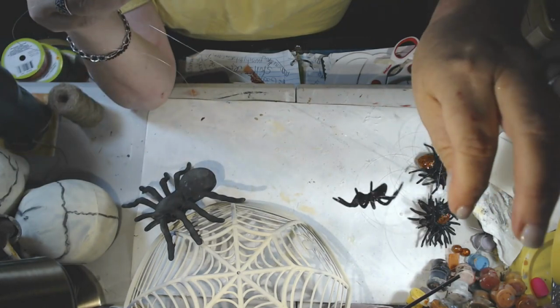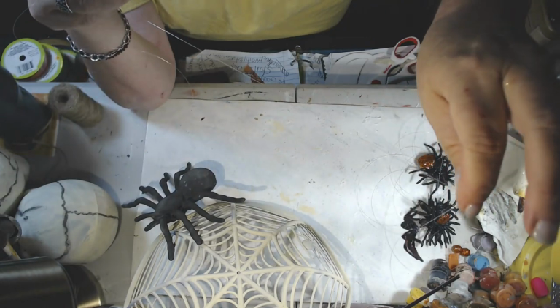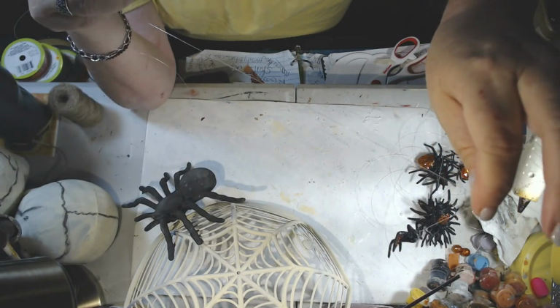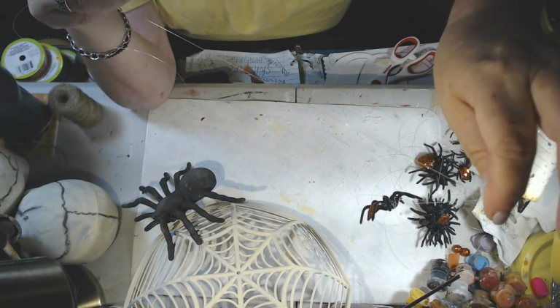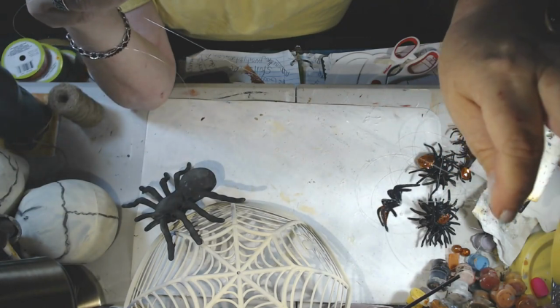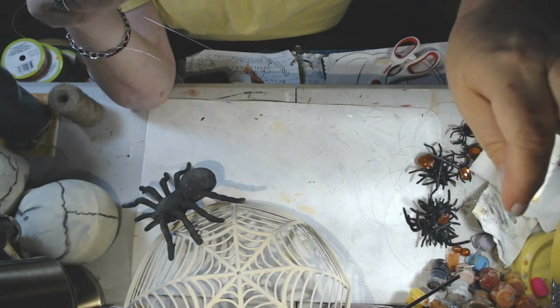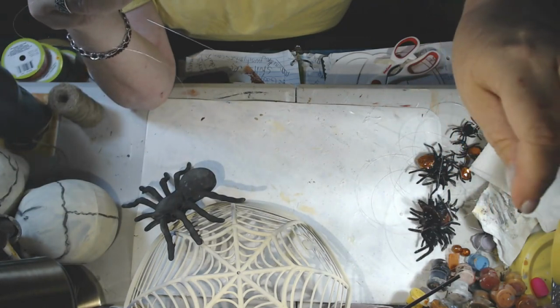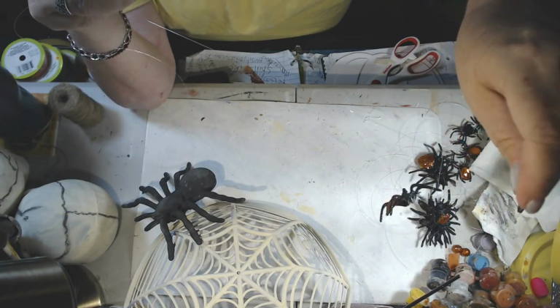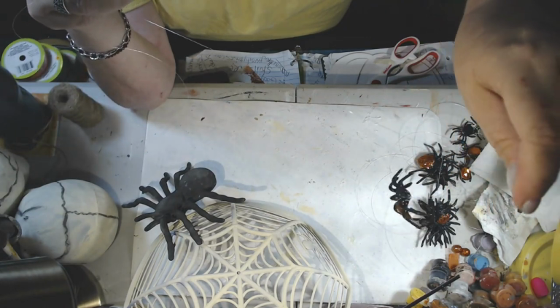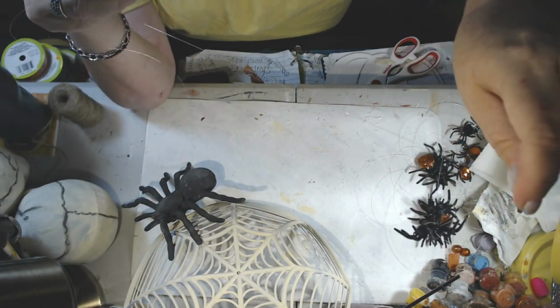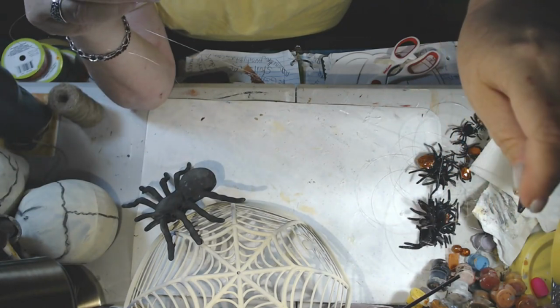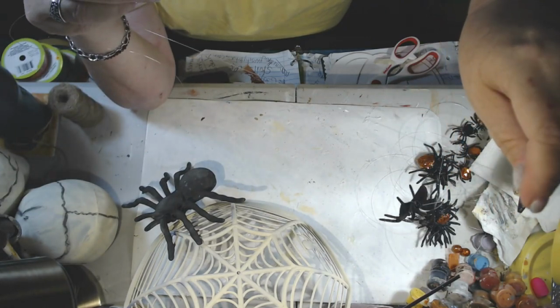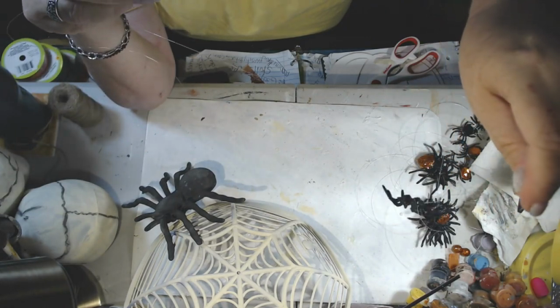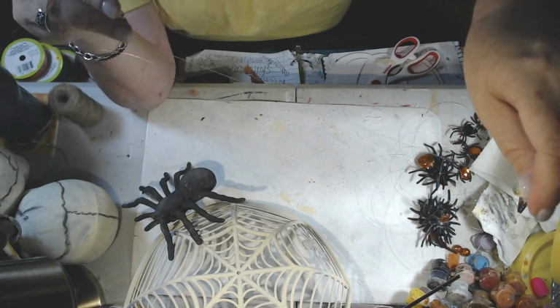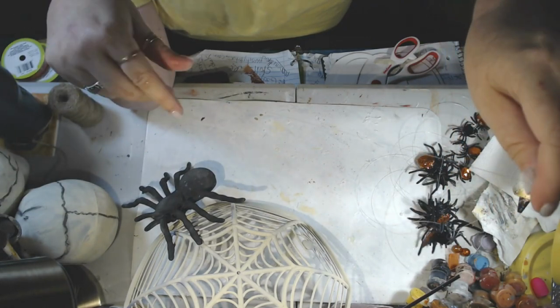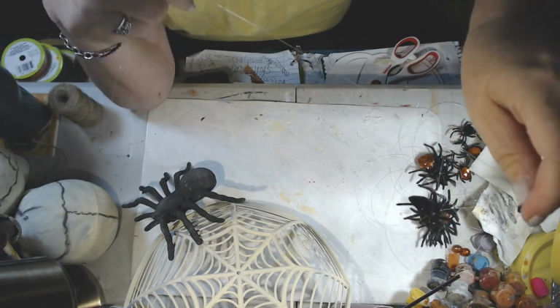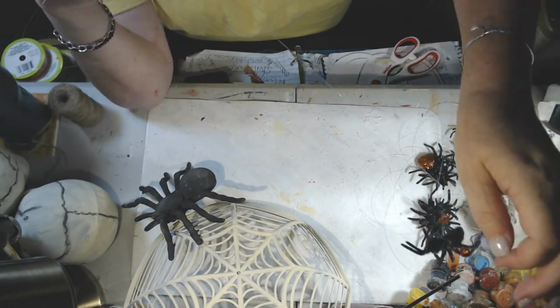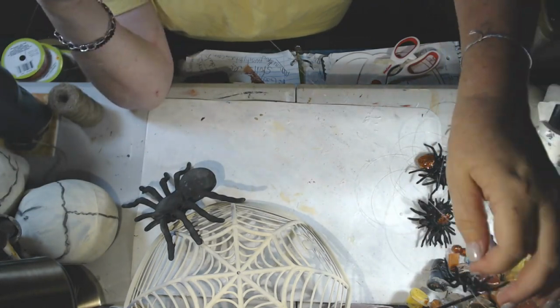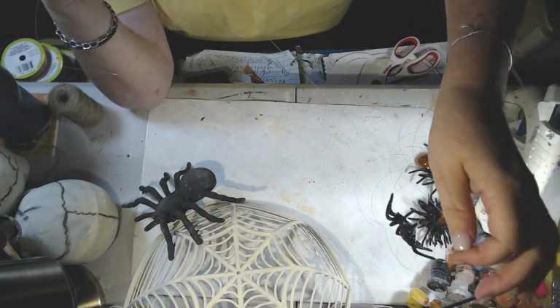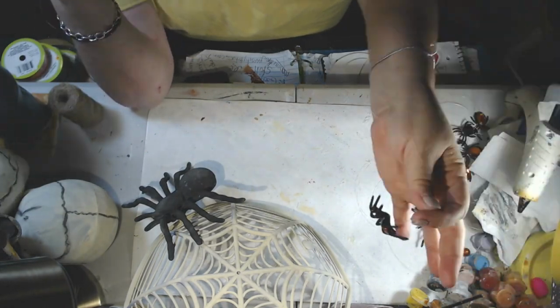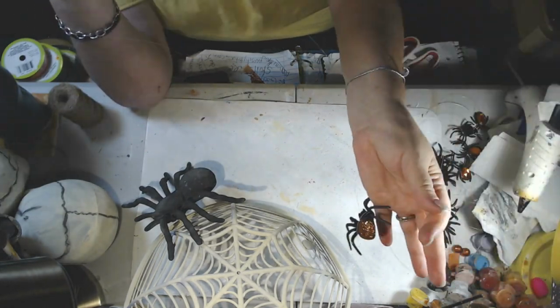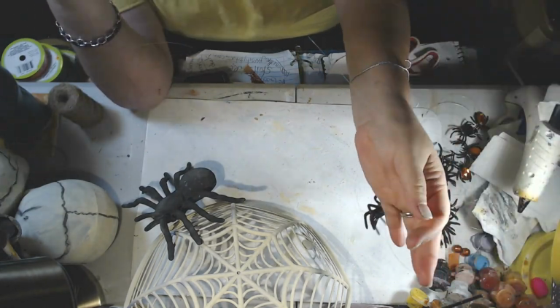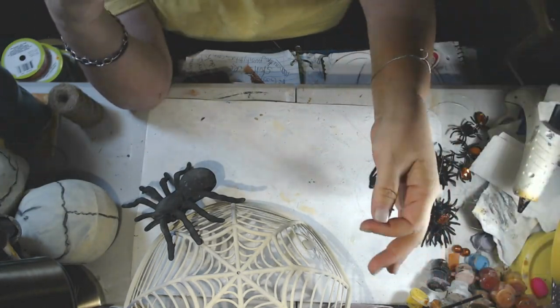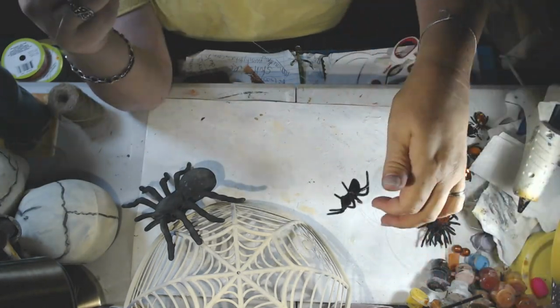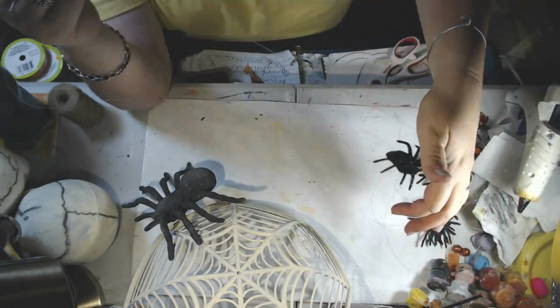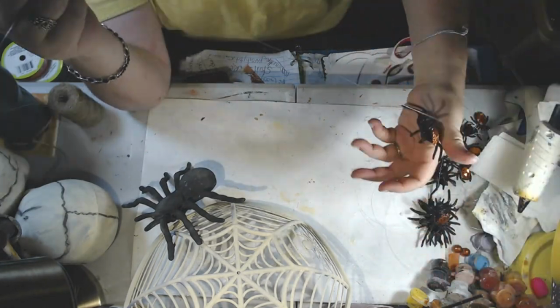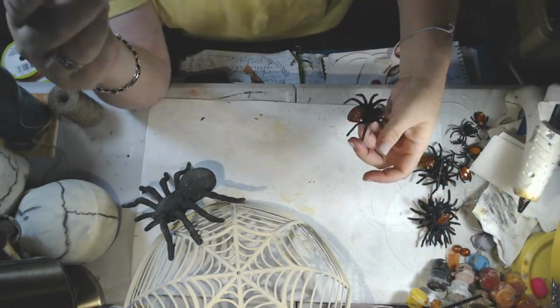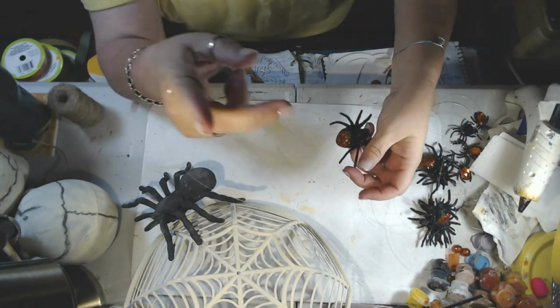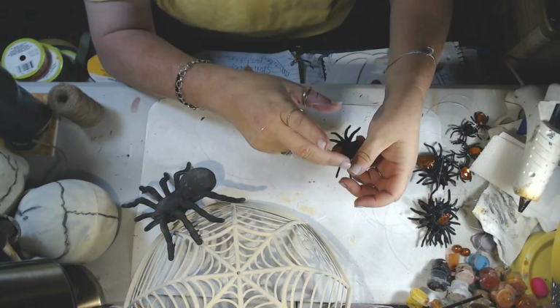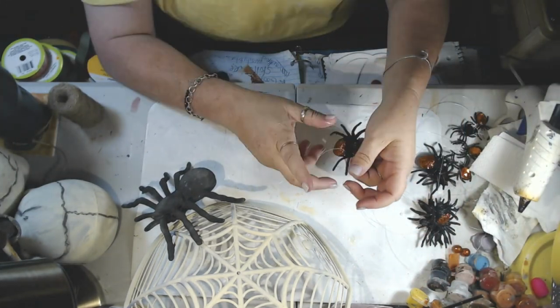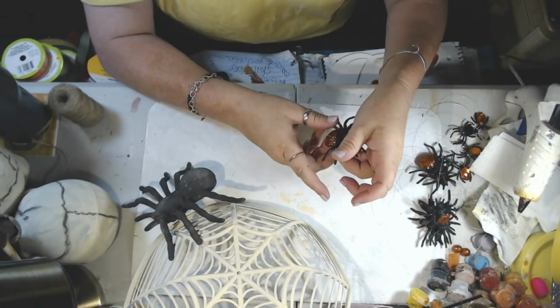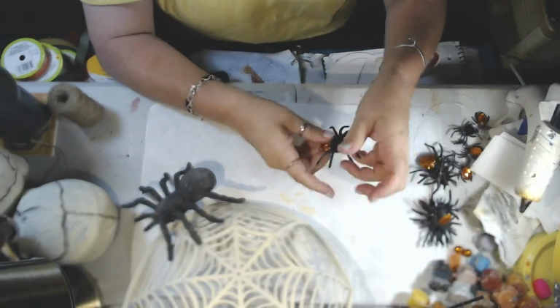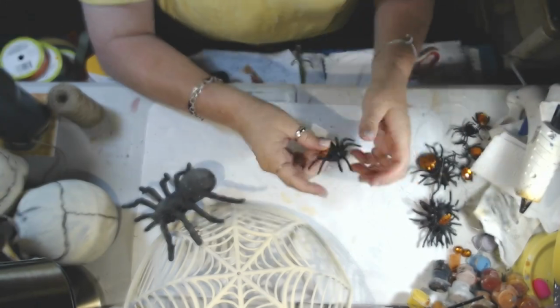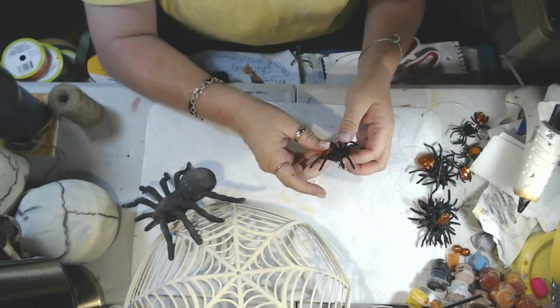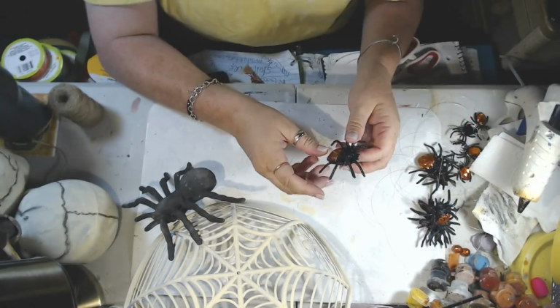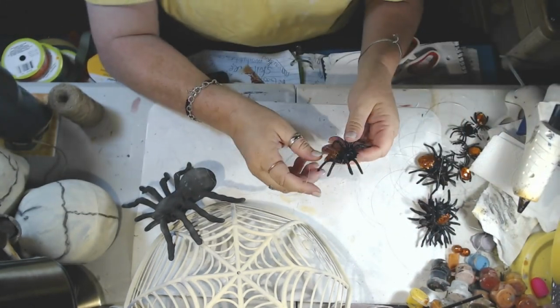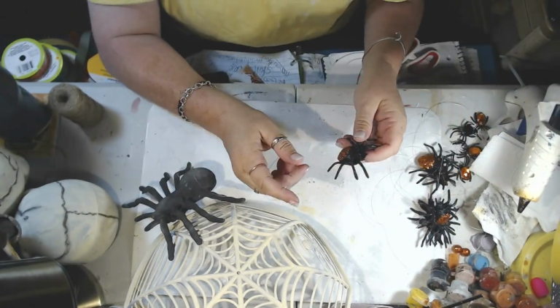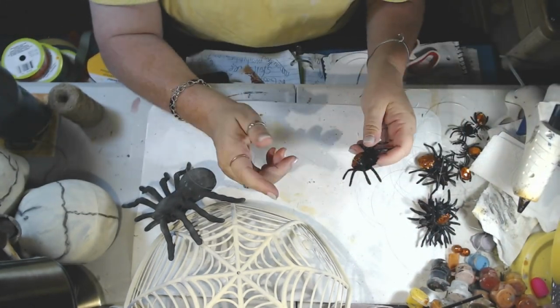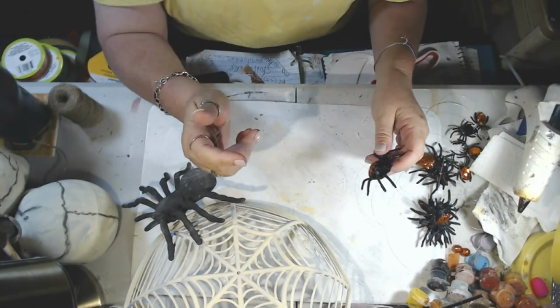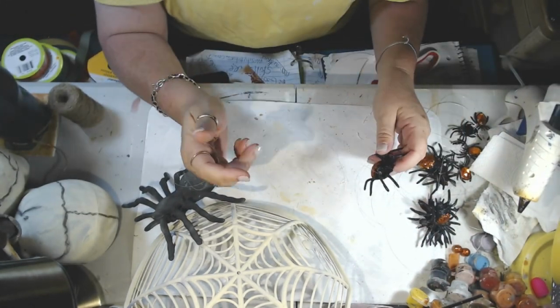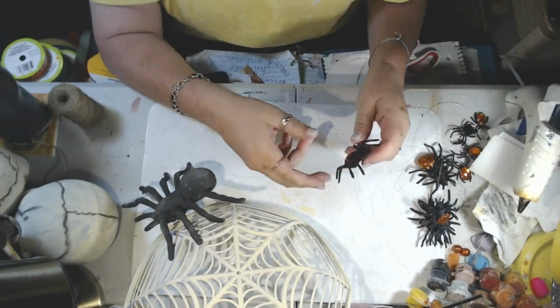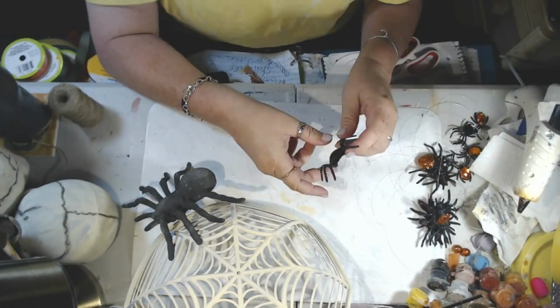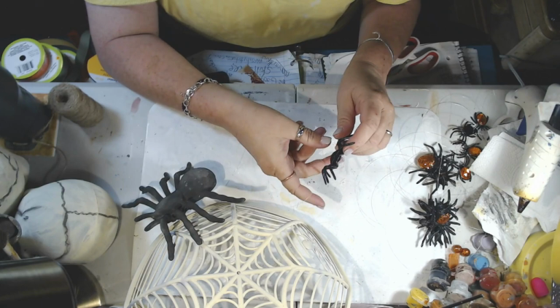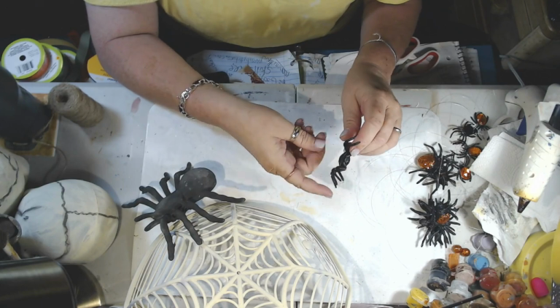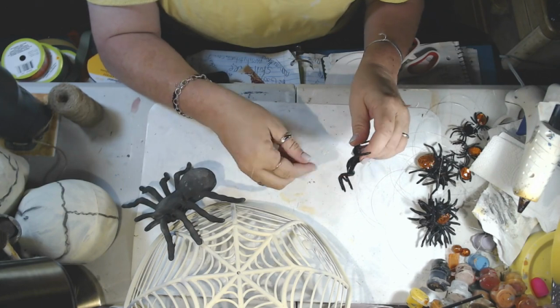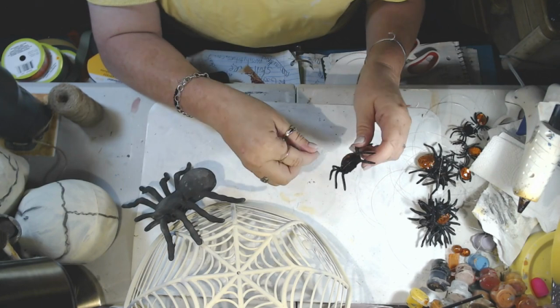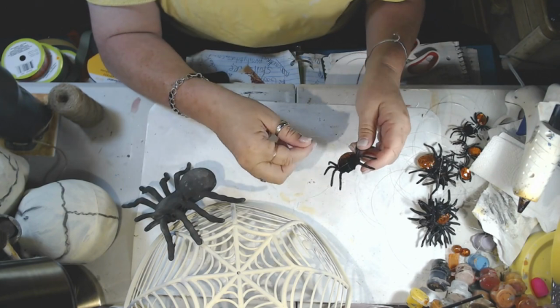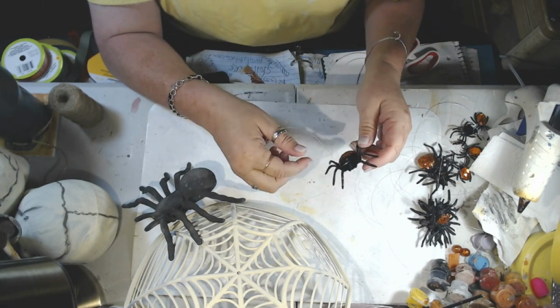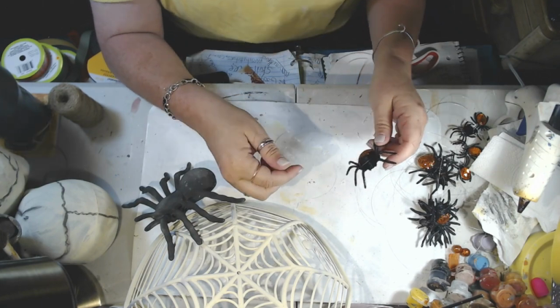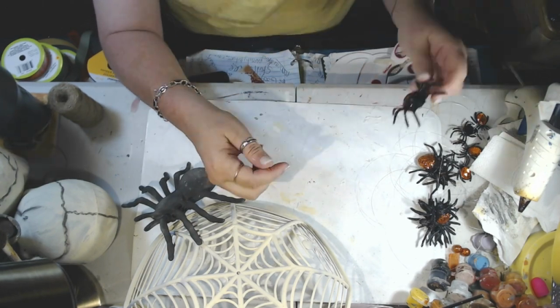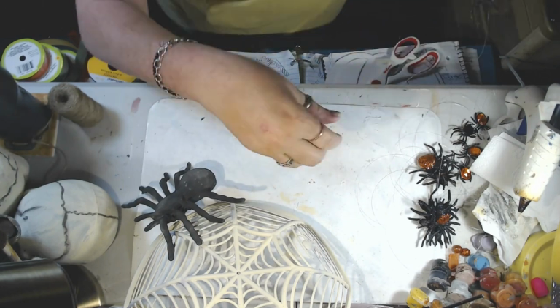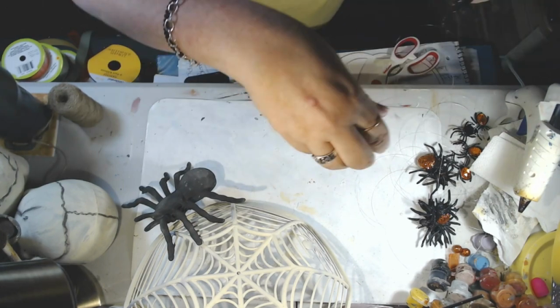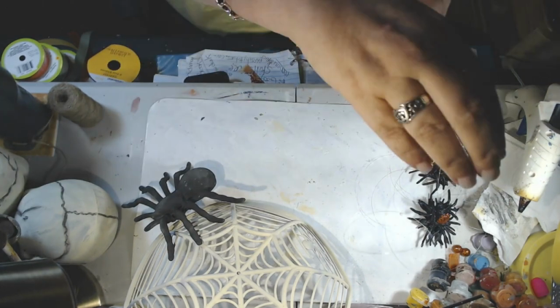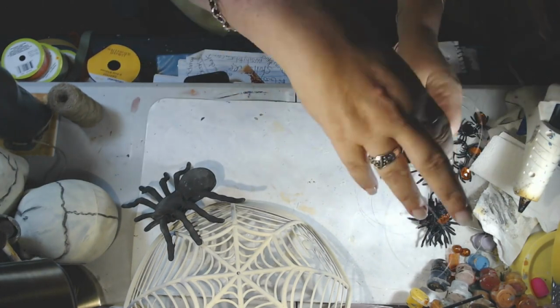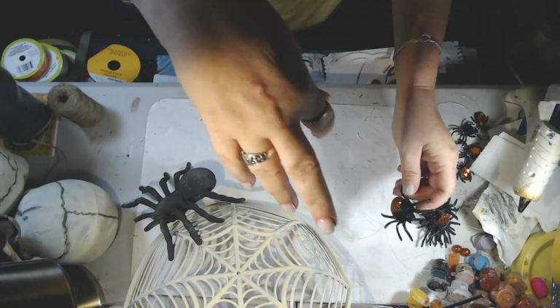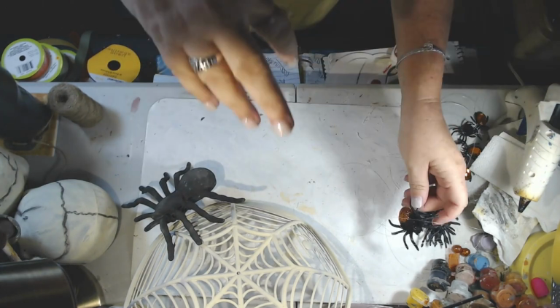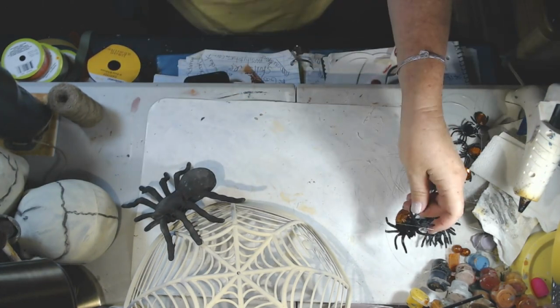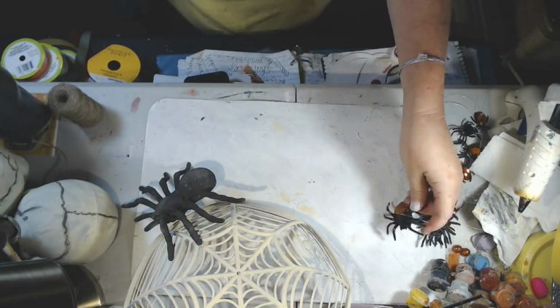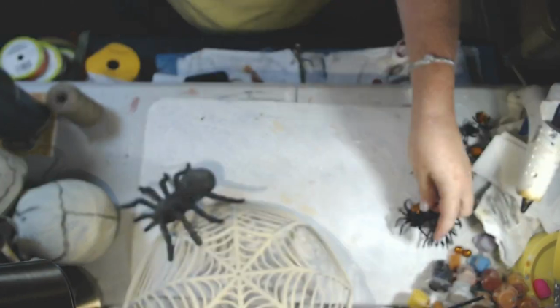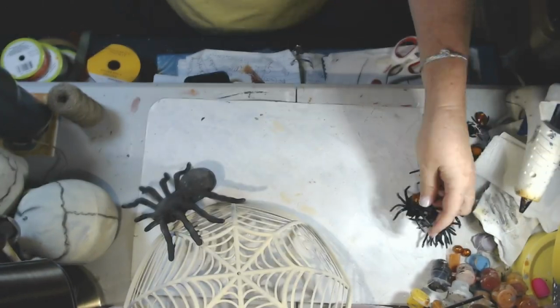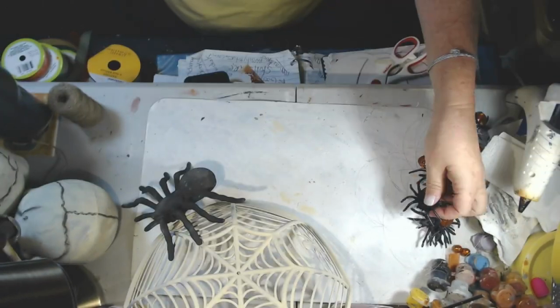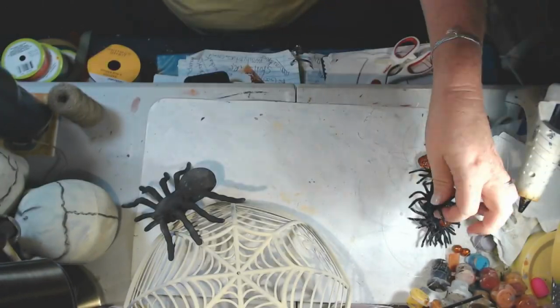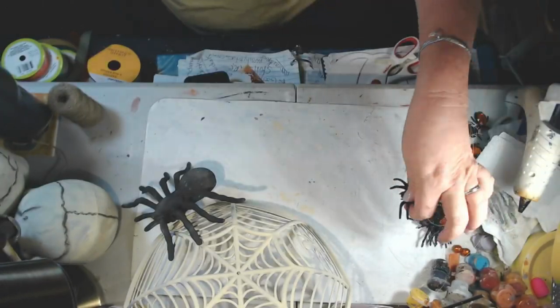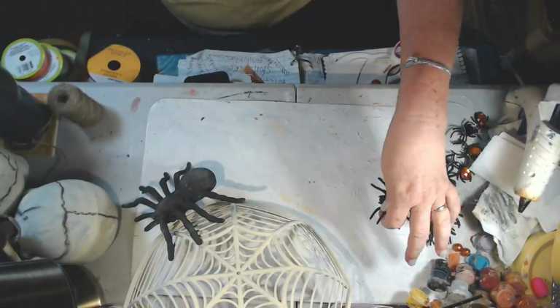You can see I test each one just to see how I like the spider hanging — silly but fun.